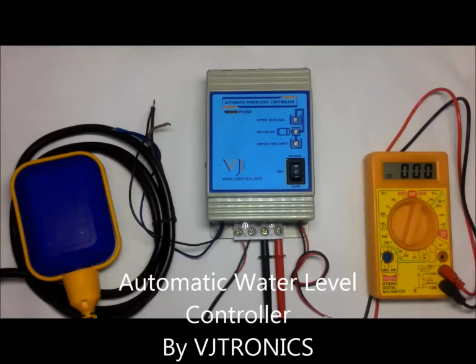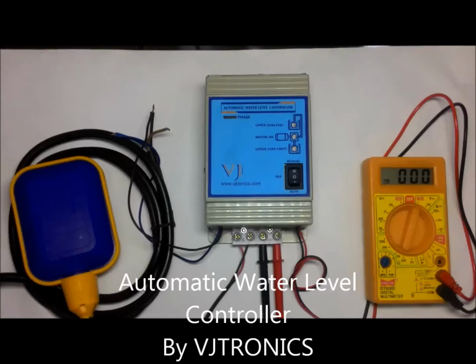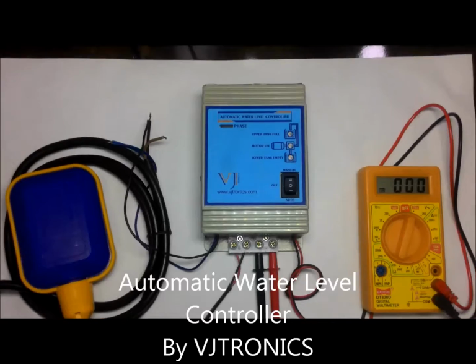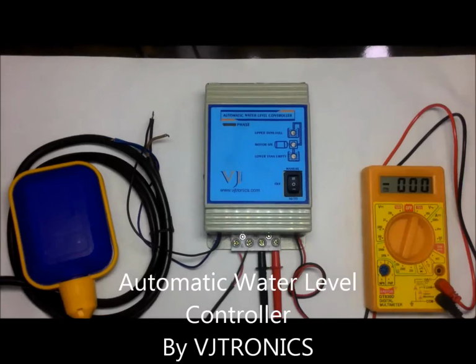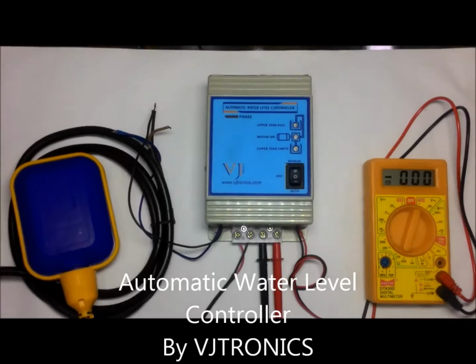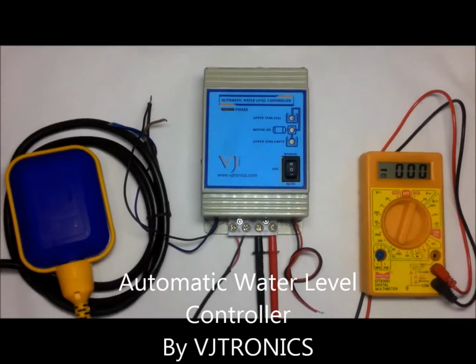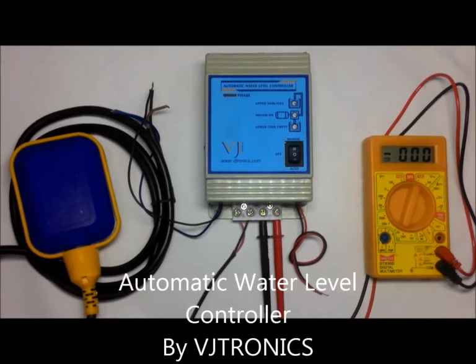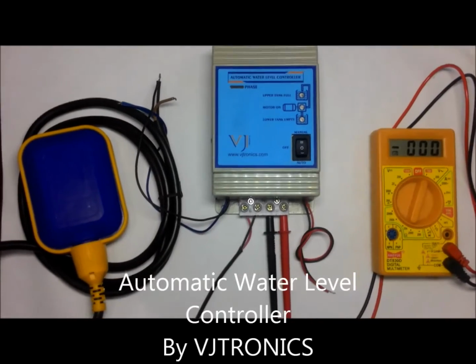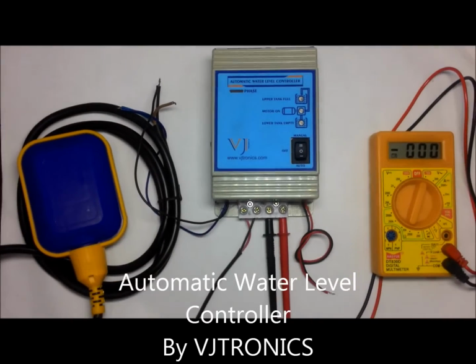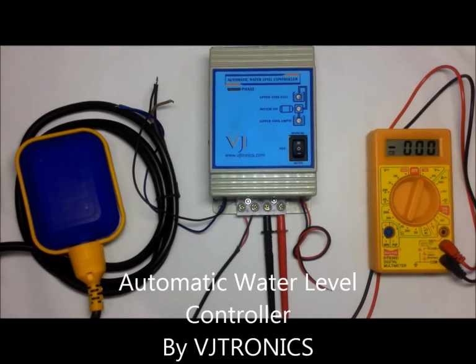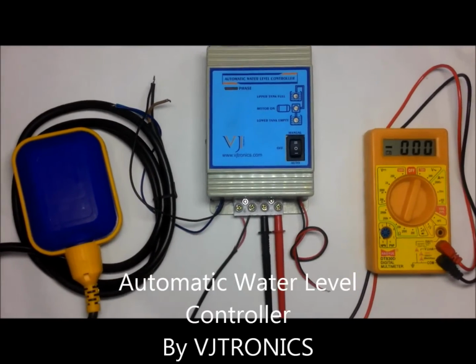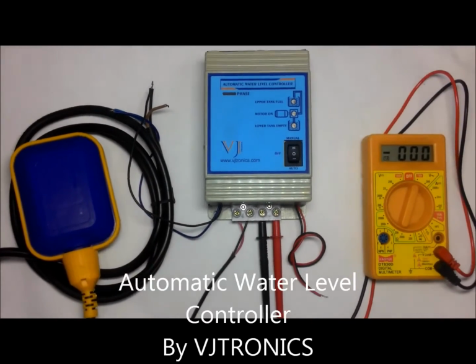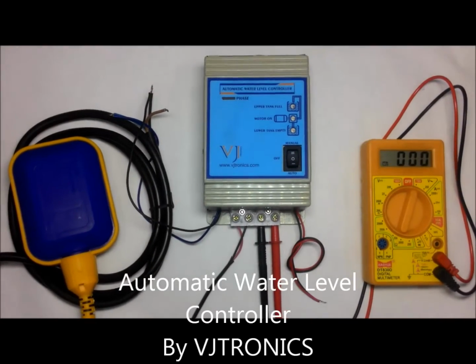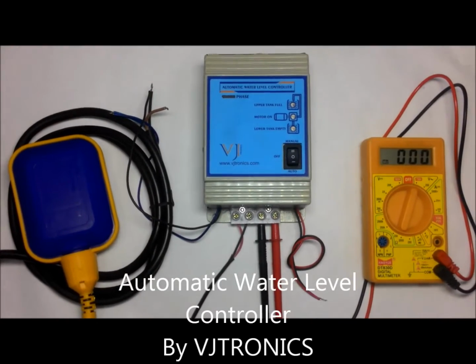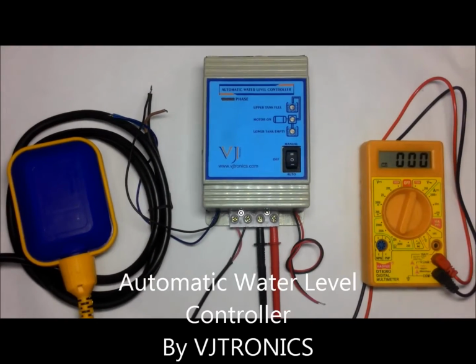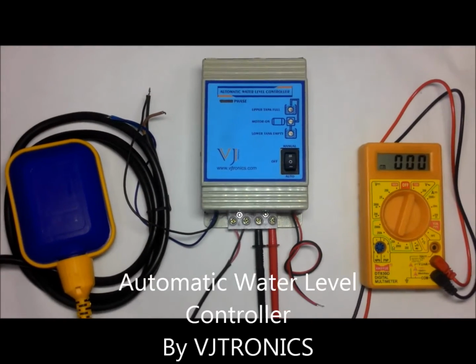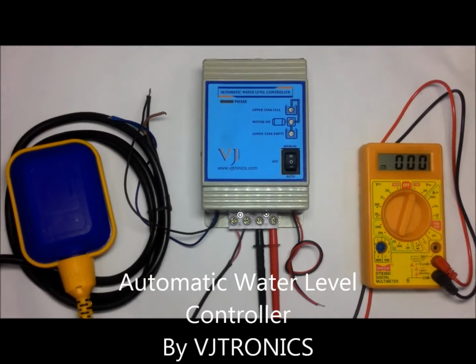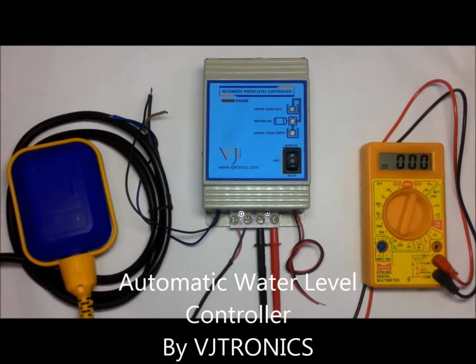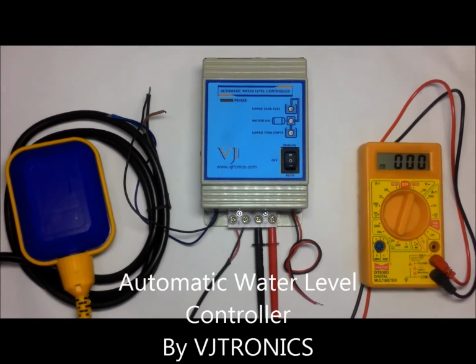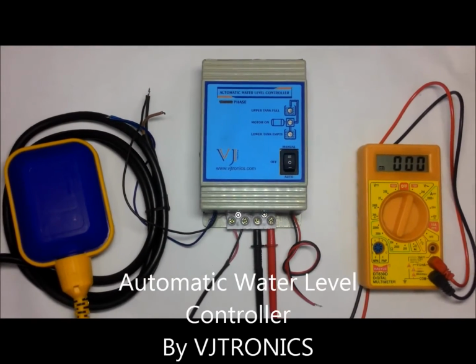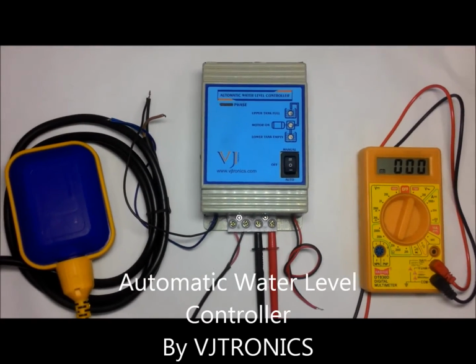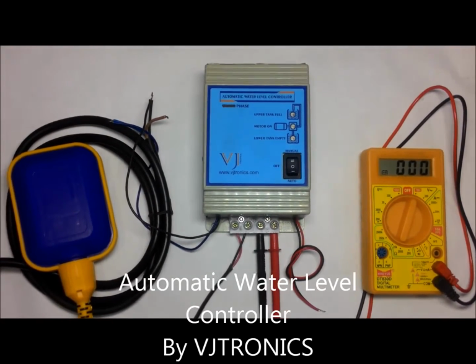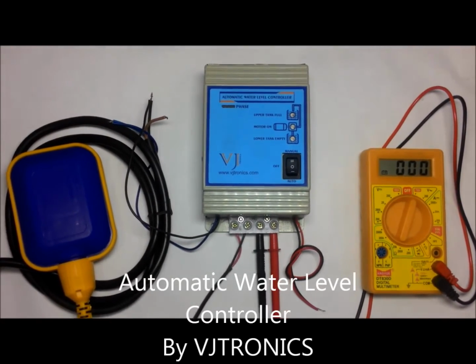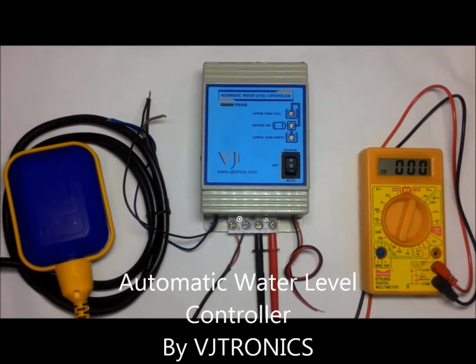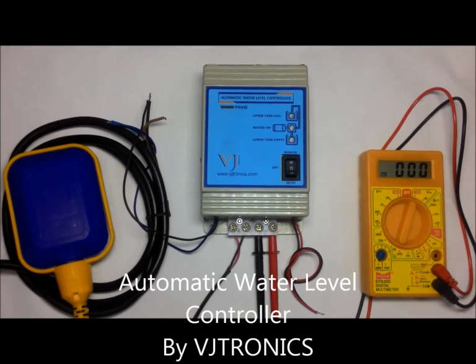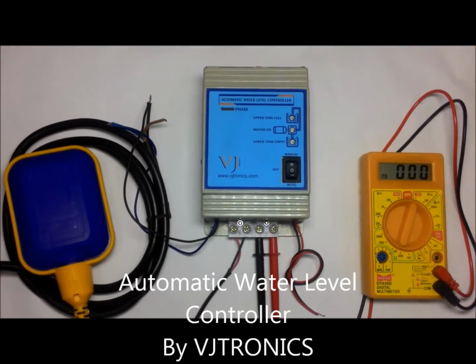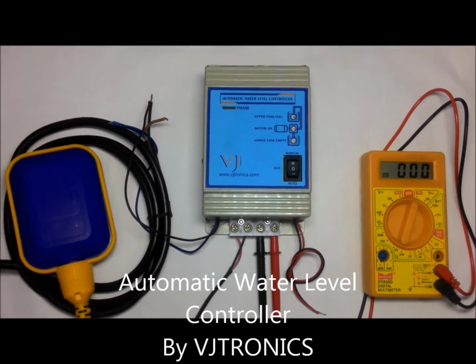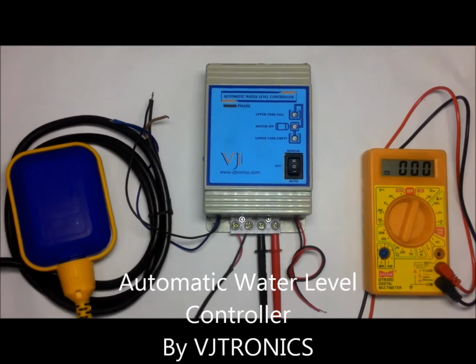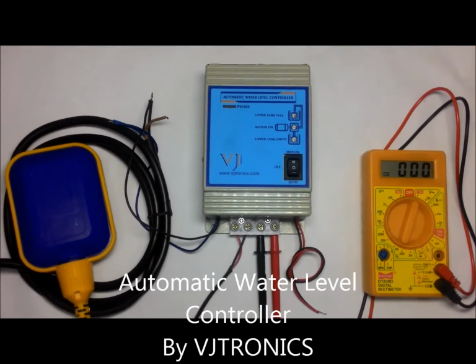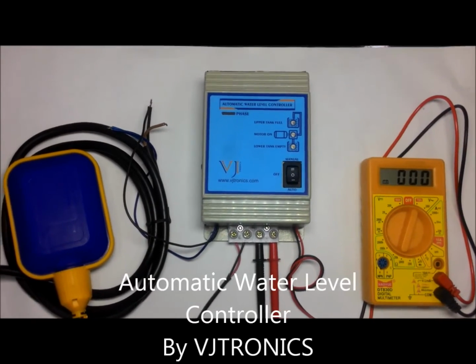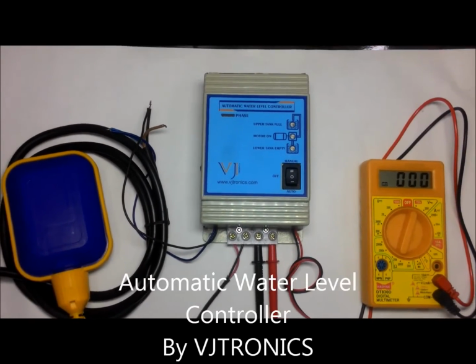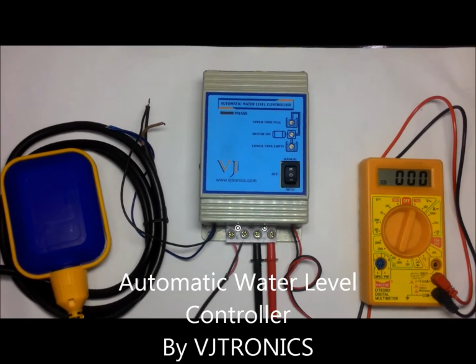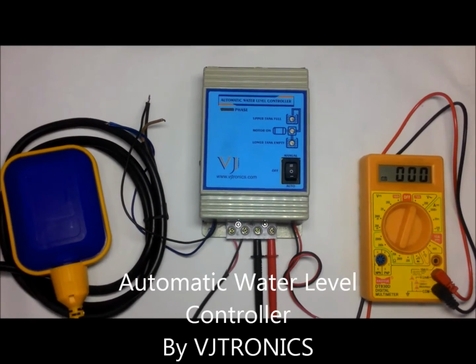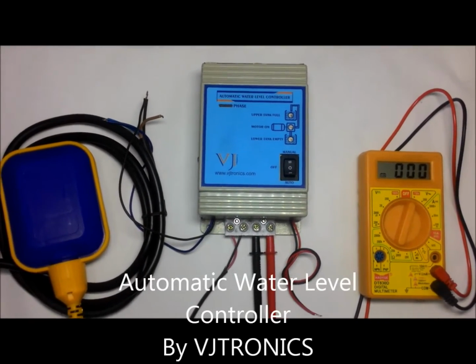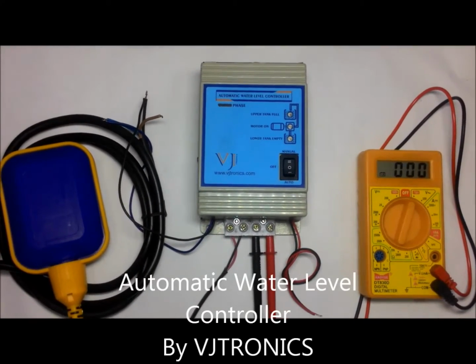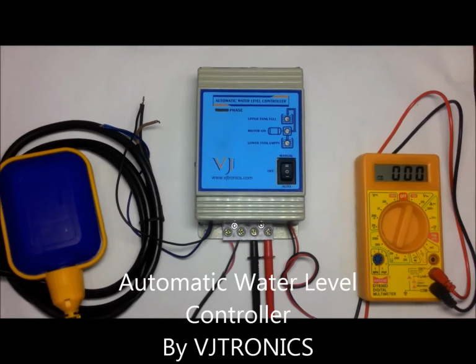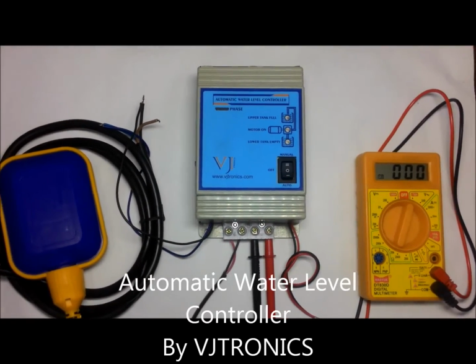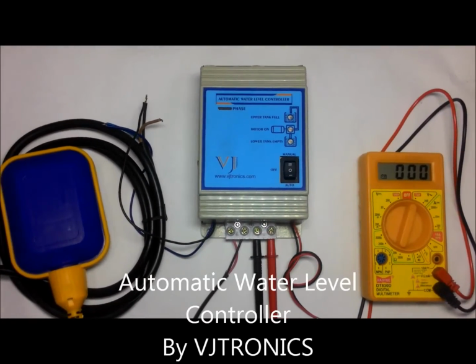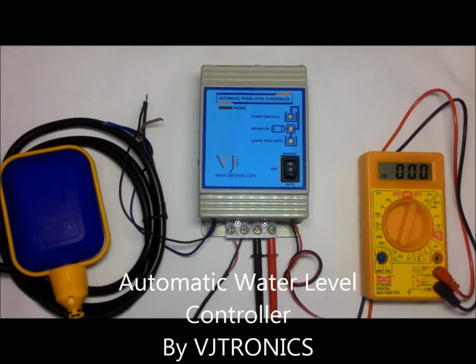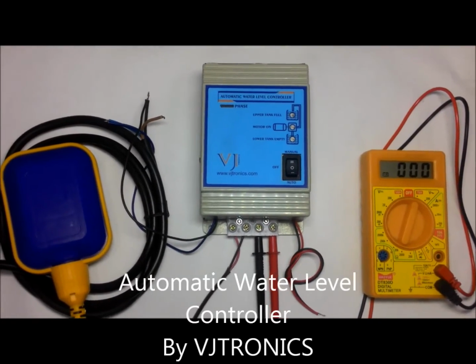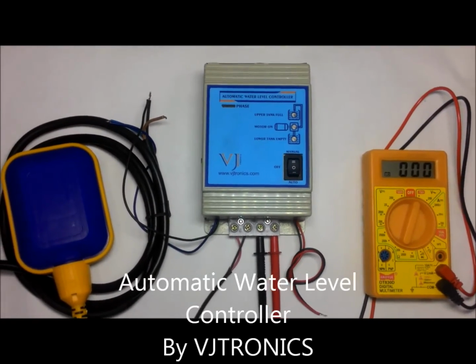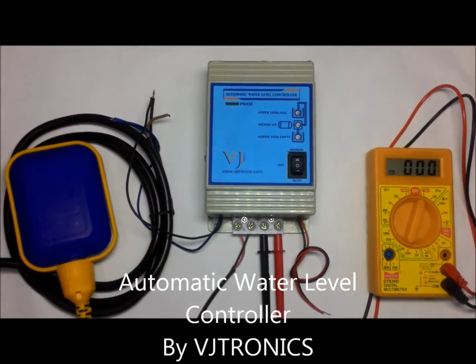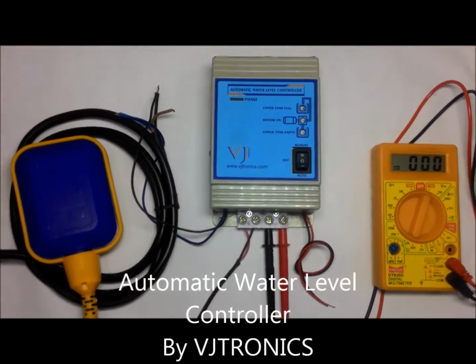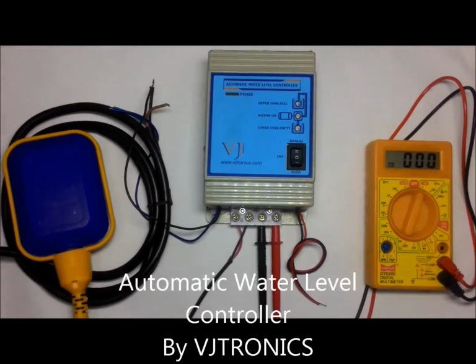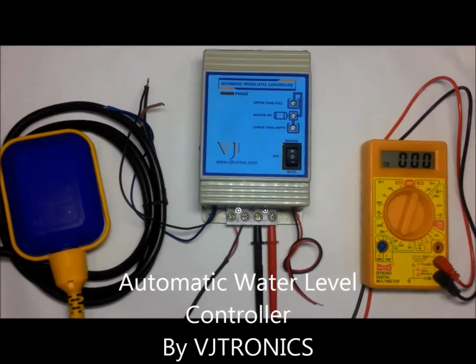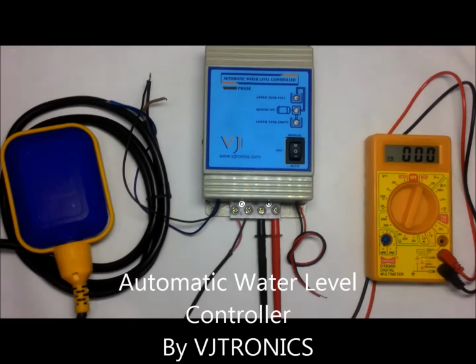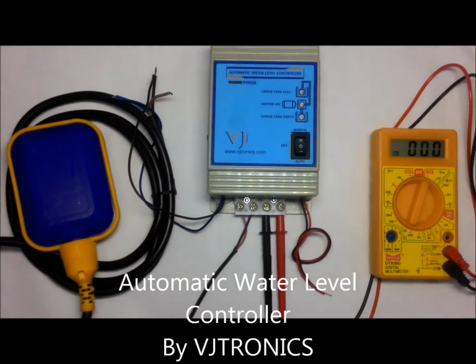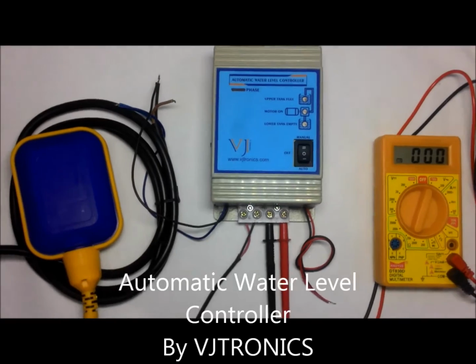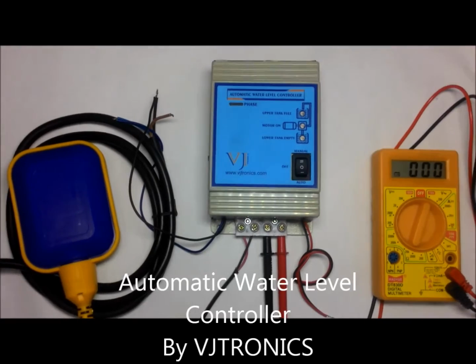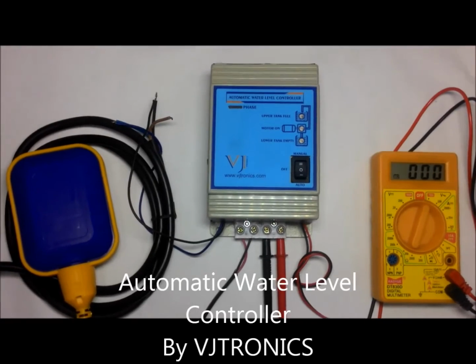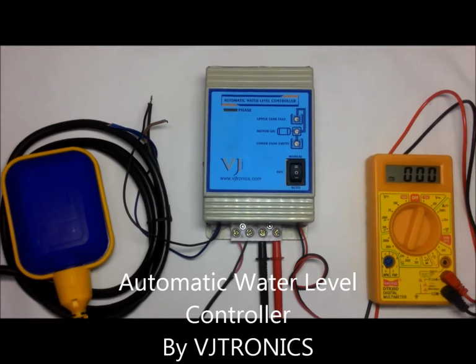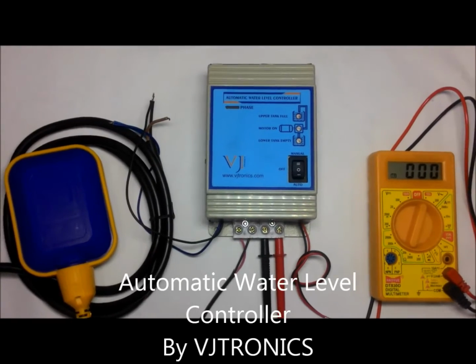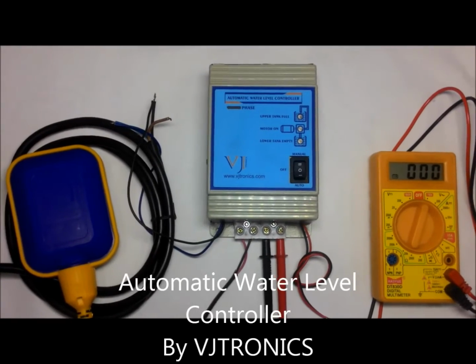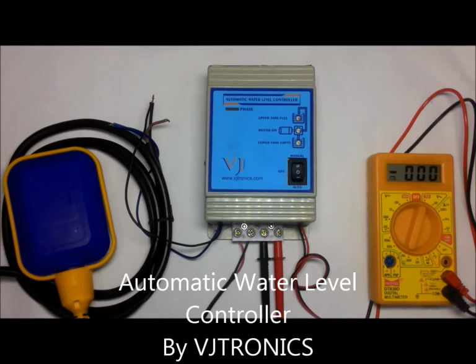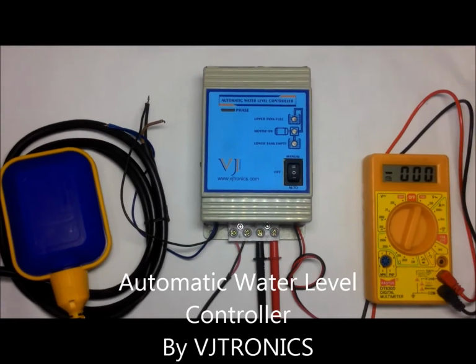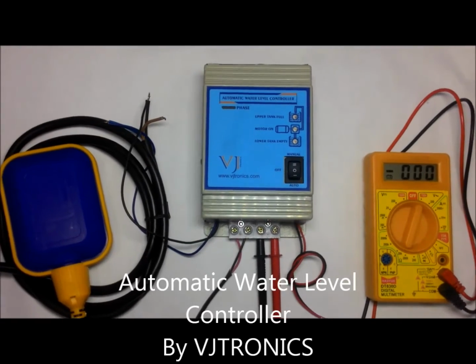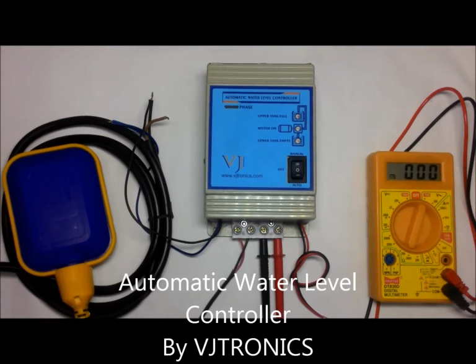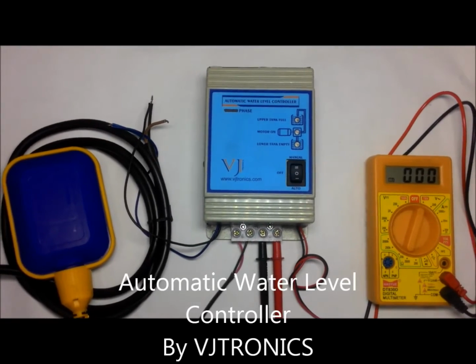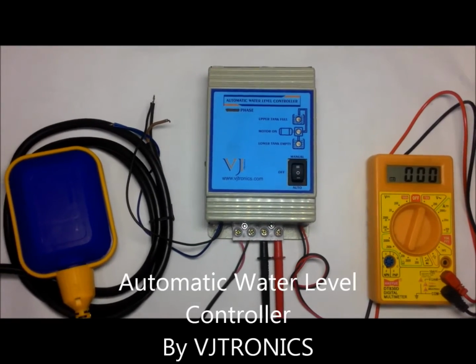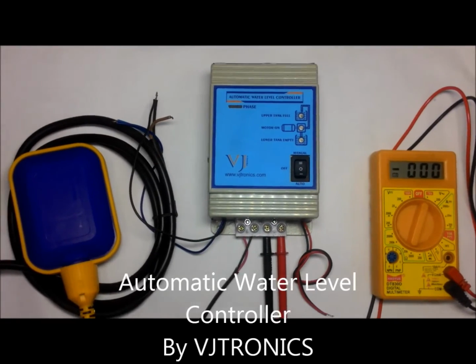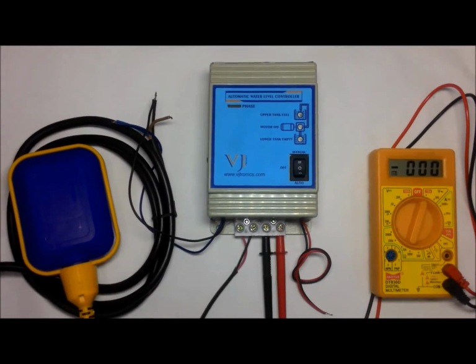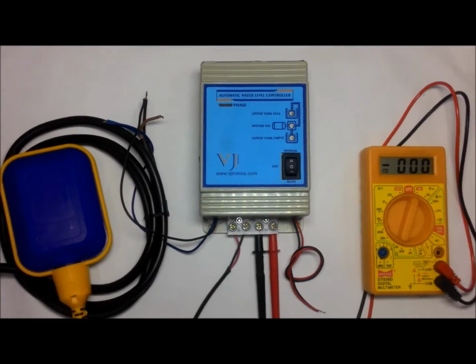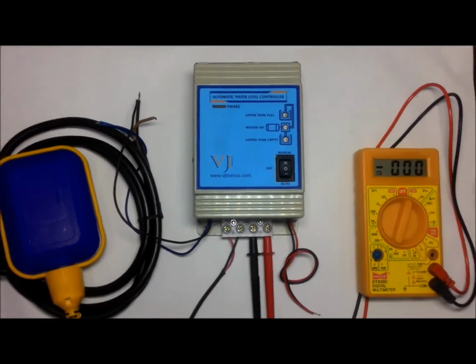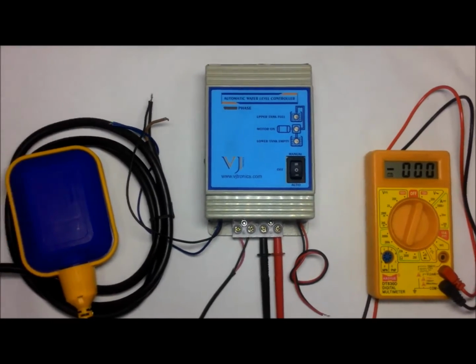Welcome to the demo of automatic water level controller by Vigetronics. First we will see manual mode operation of our controller.